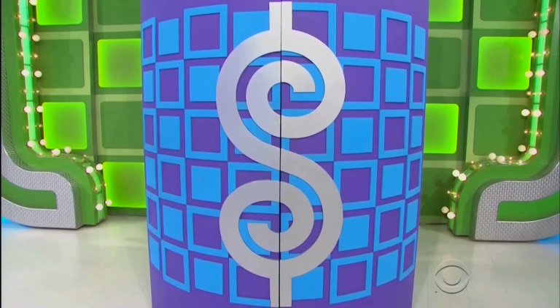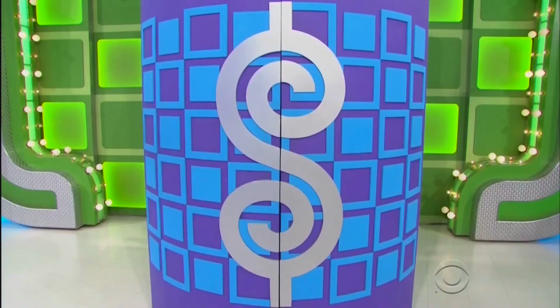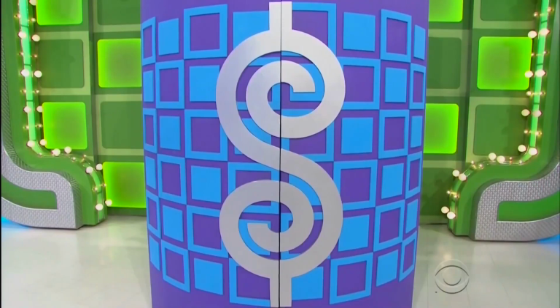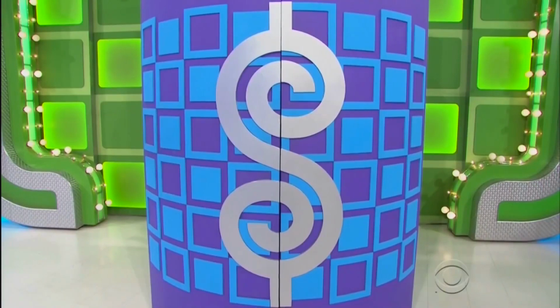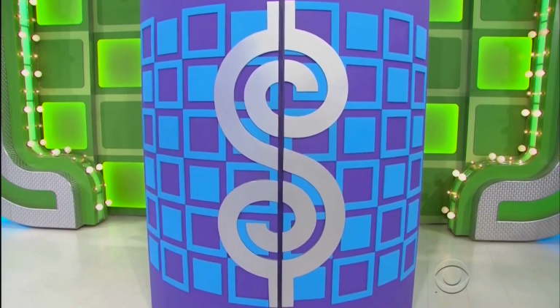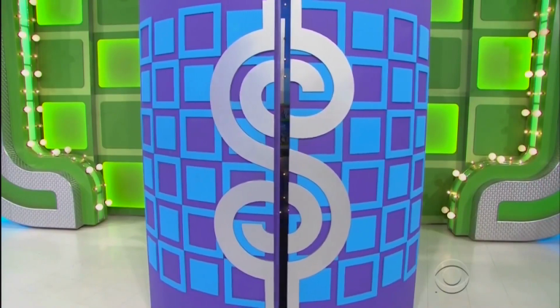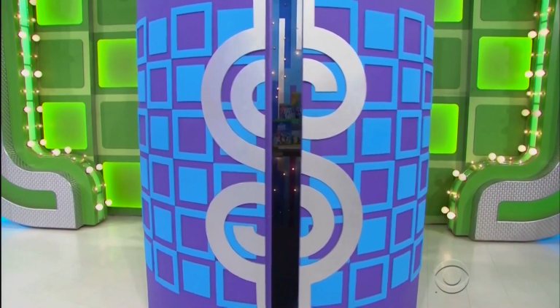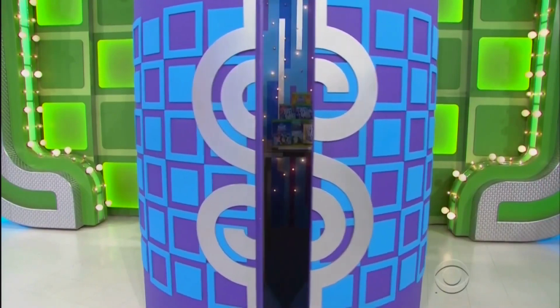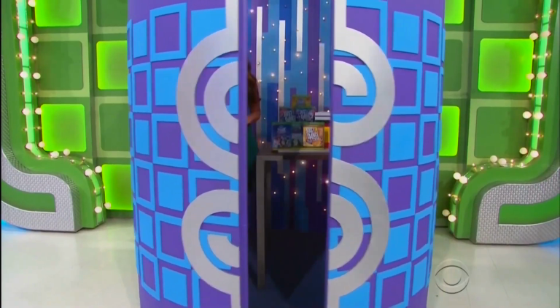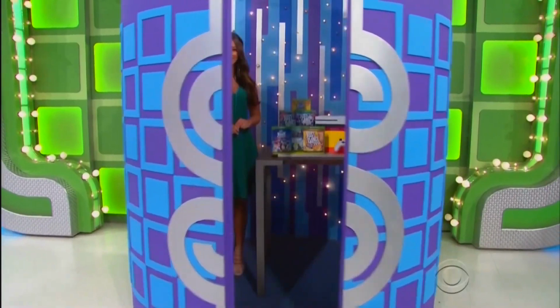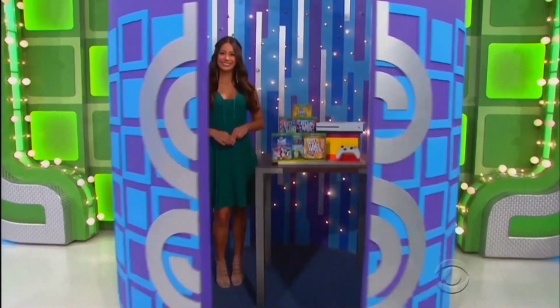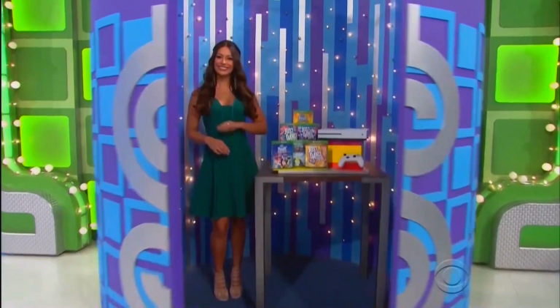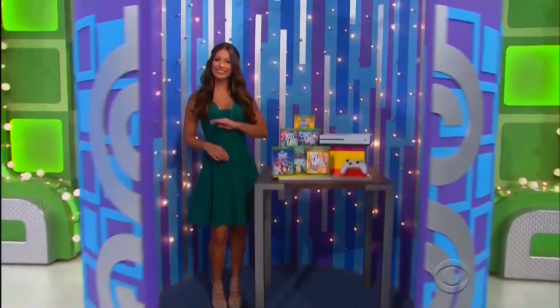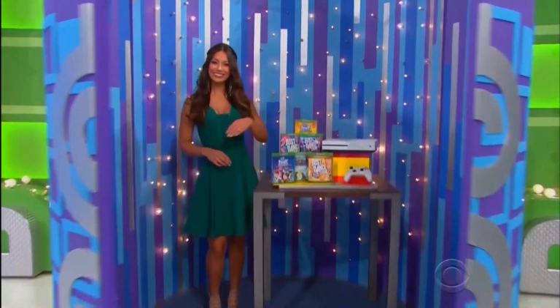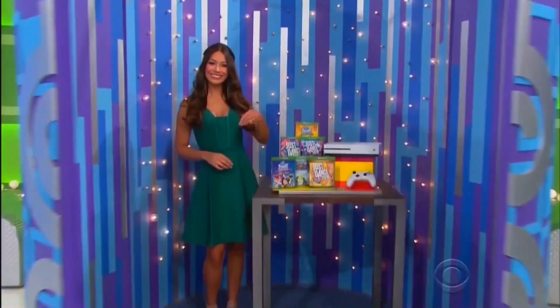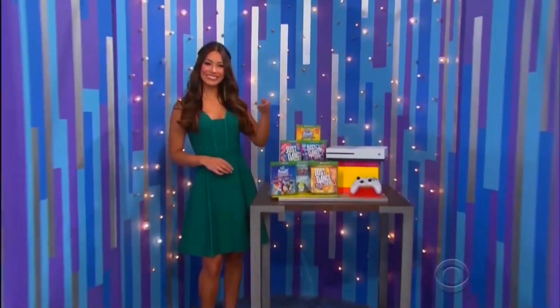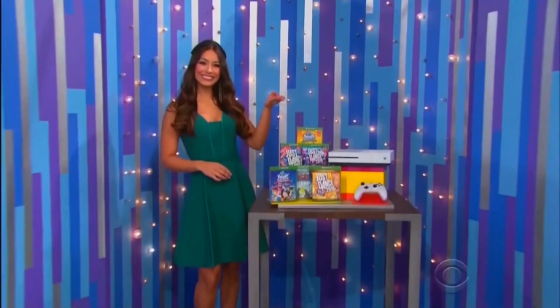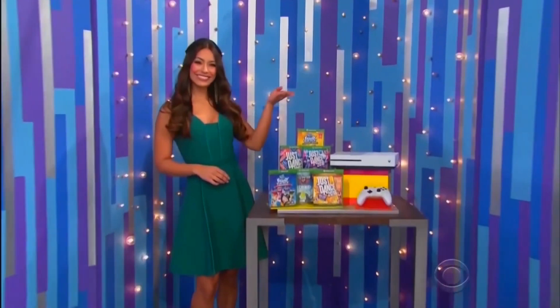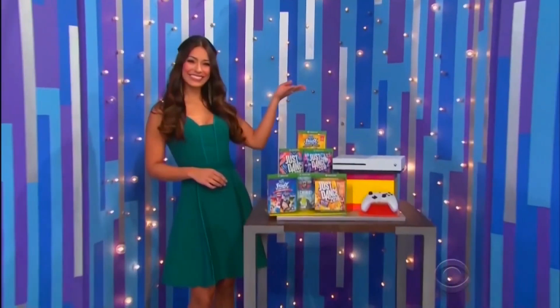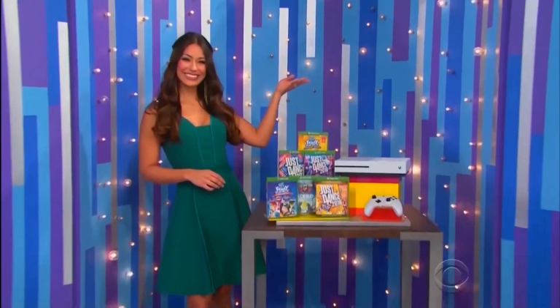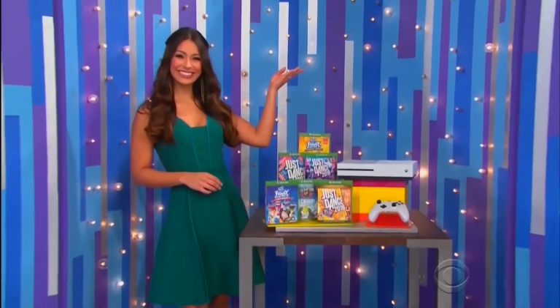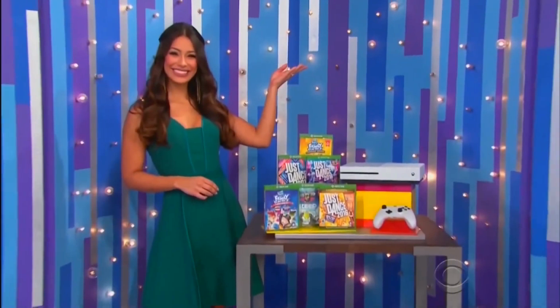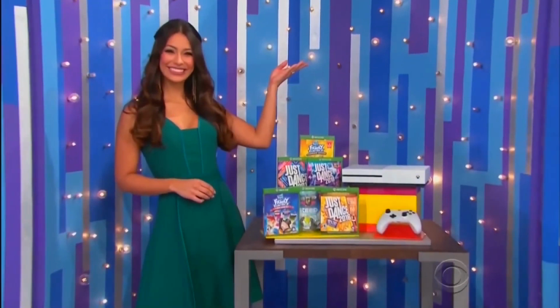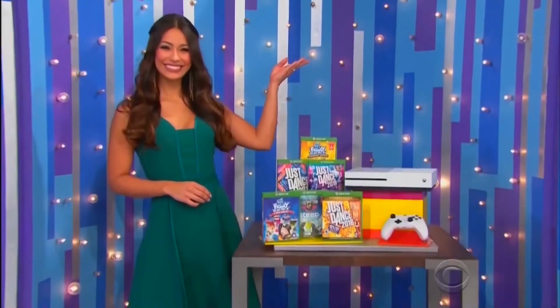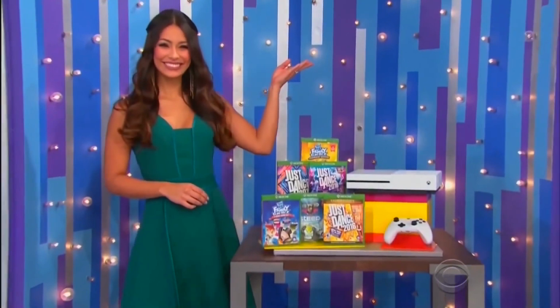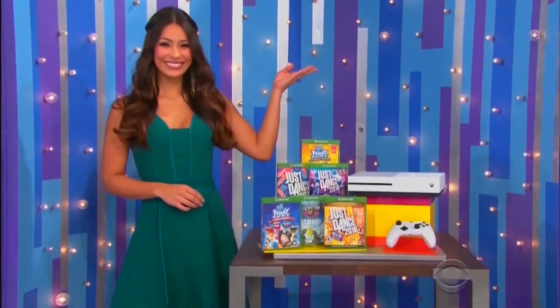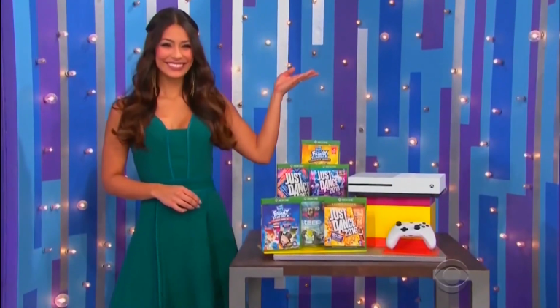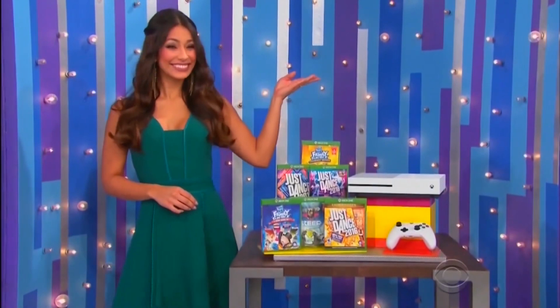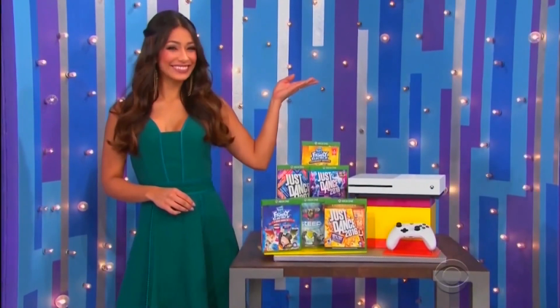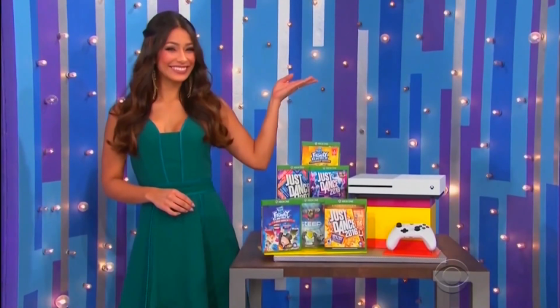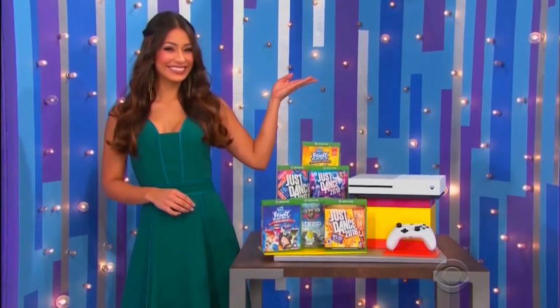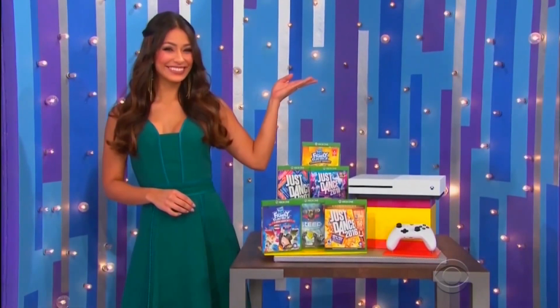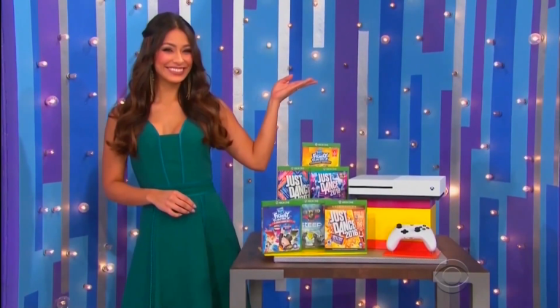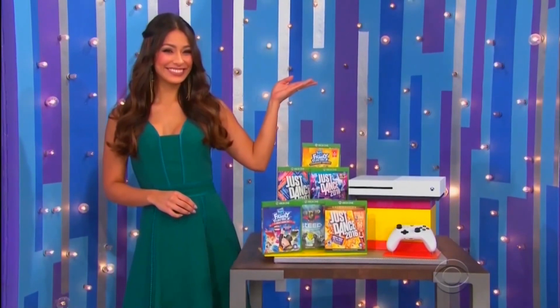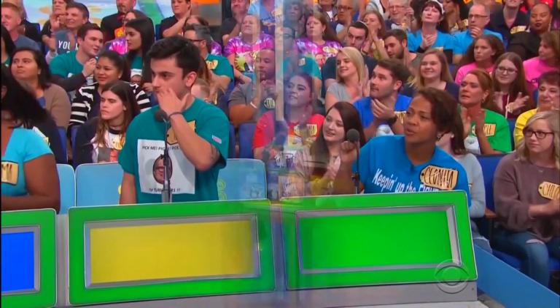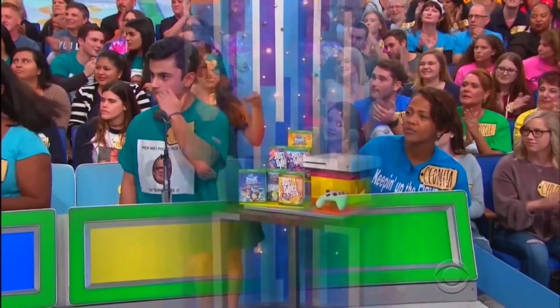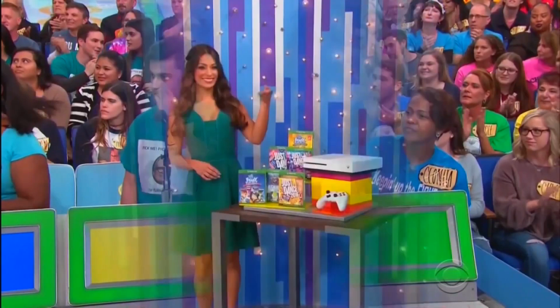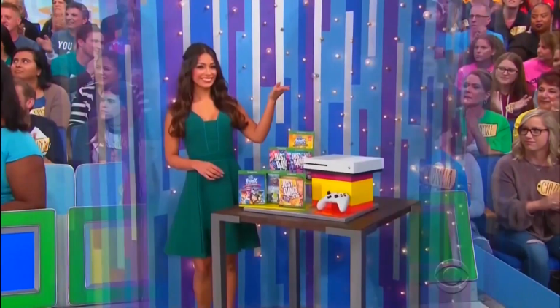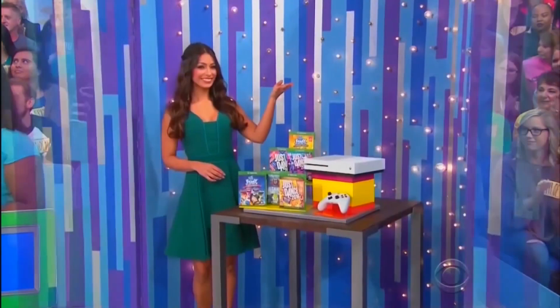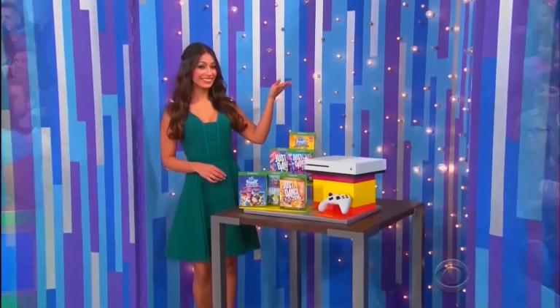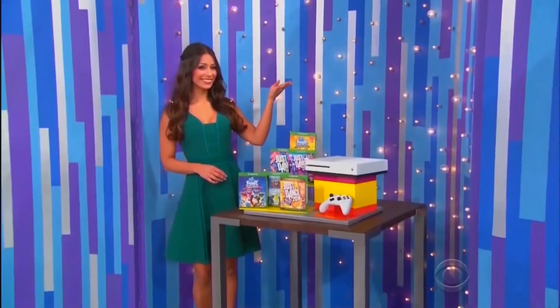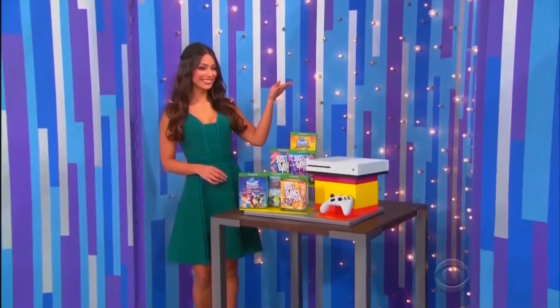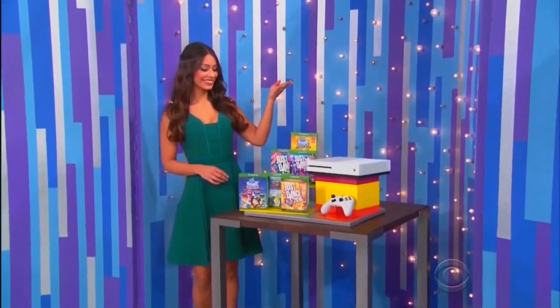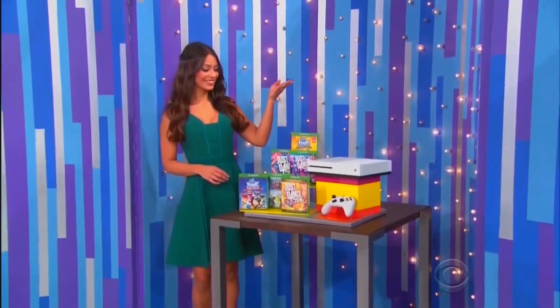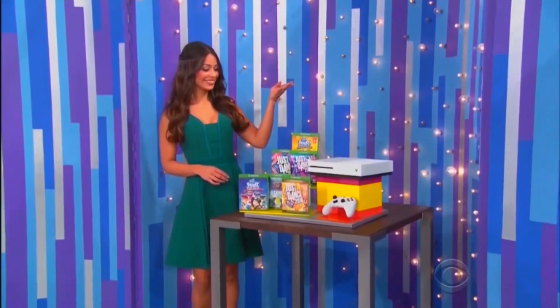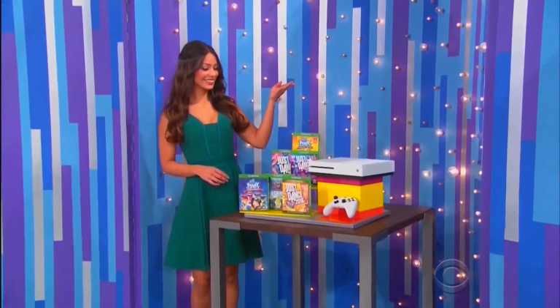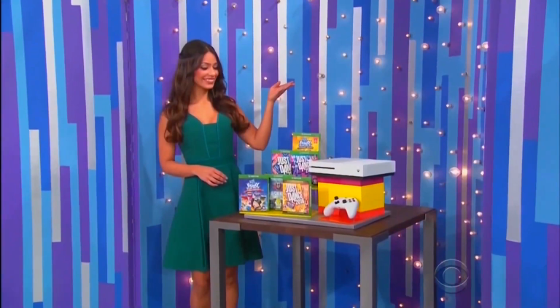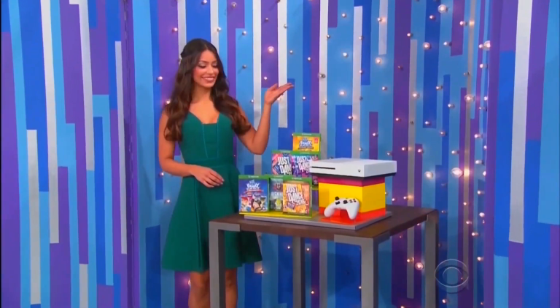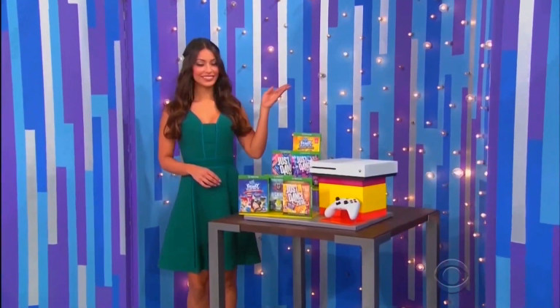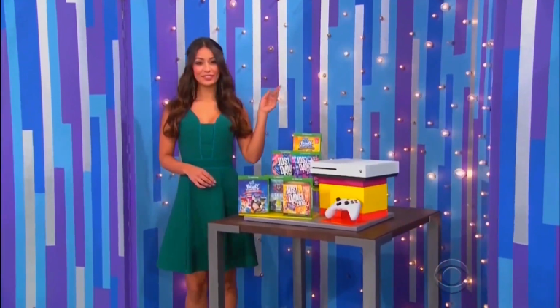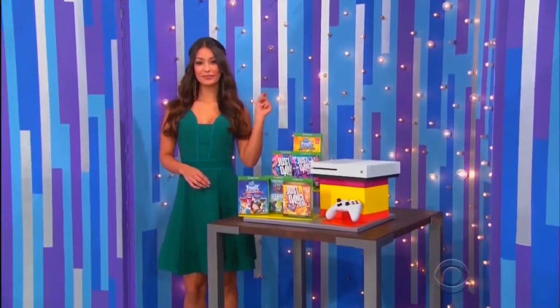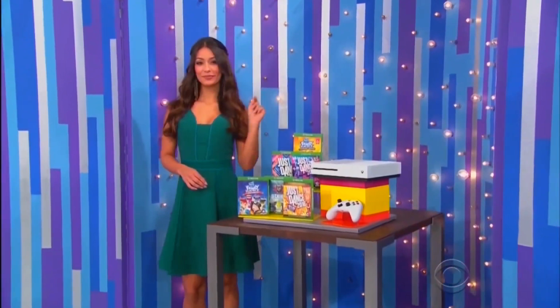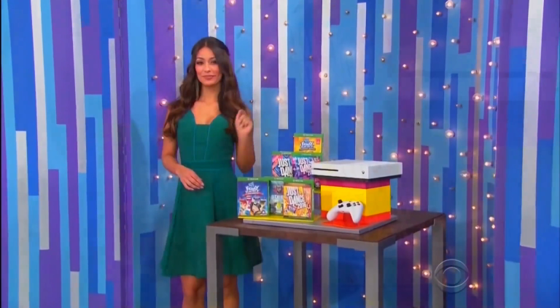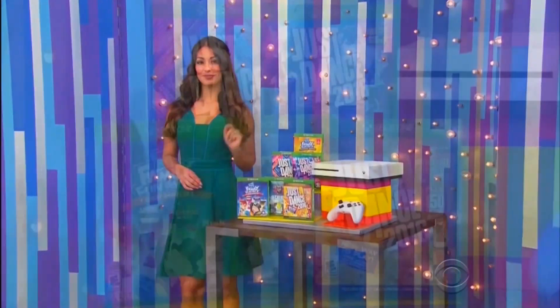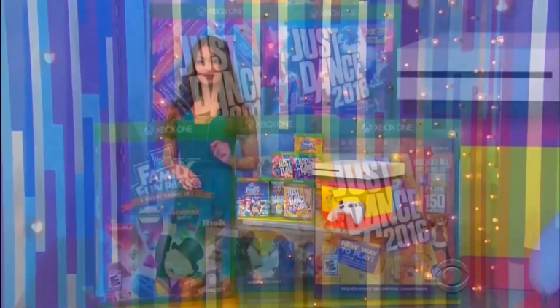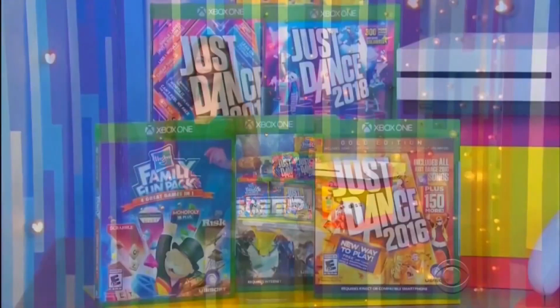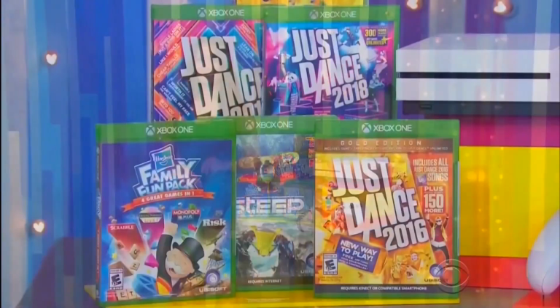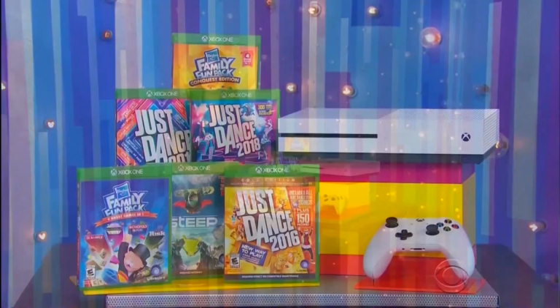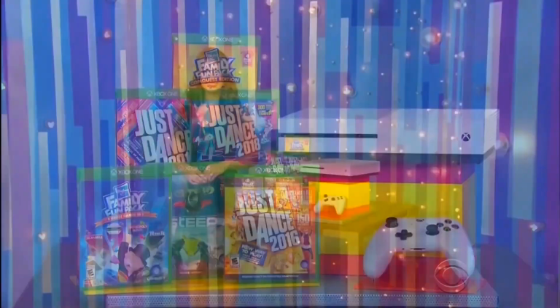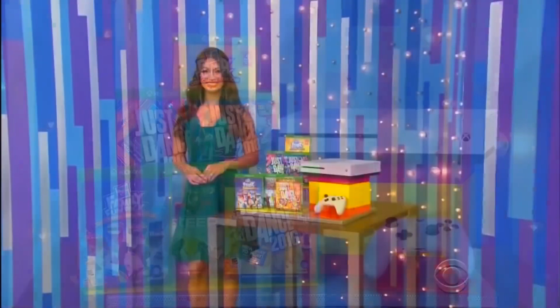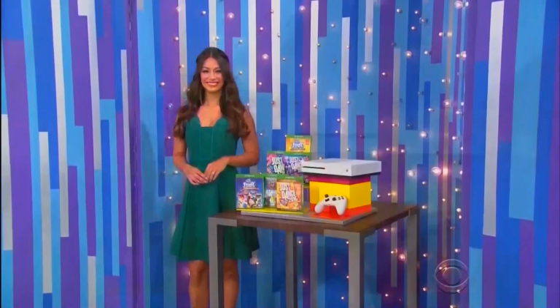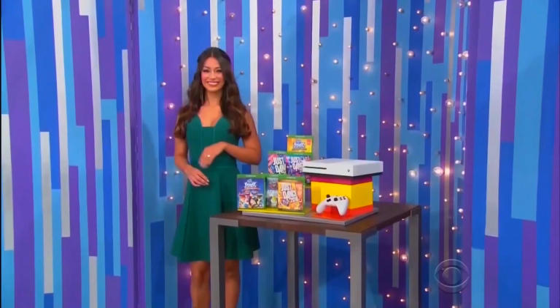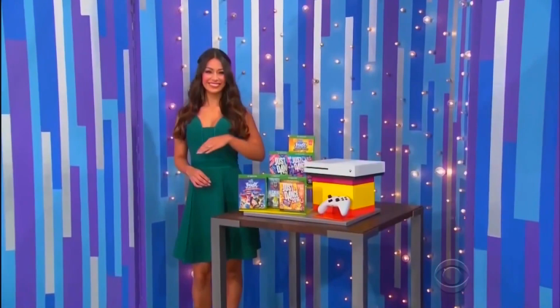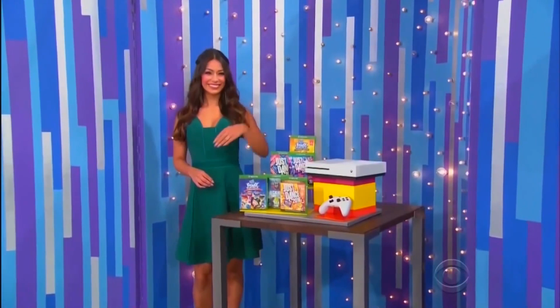Next up, we've got the video game package! Challenge friends to a dance-off — controller included. Thank you, Manuela!